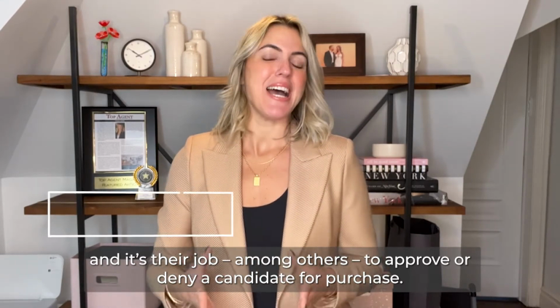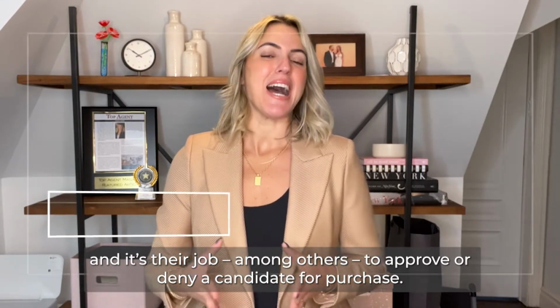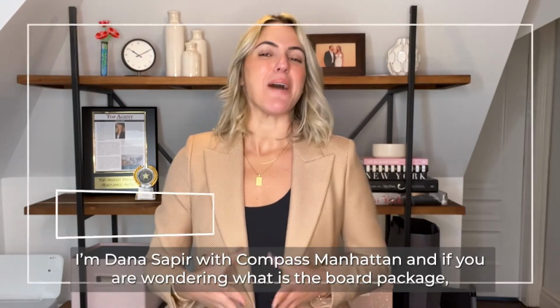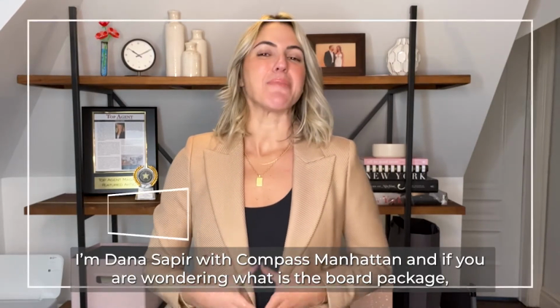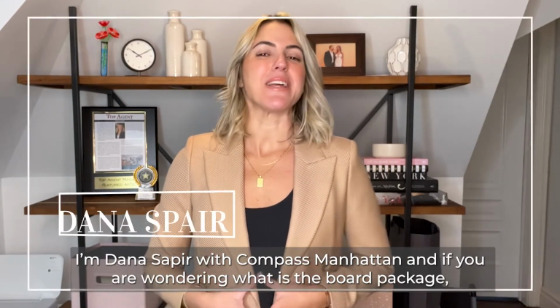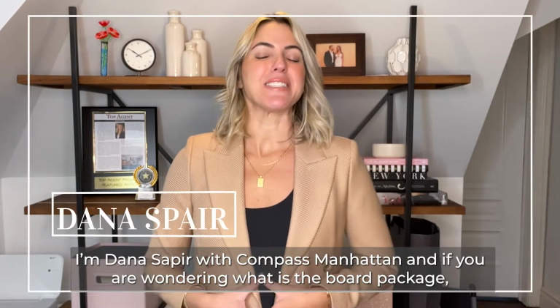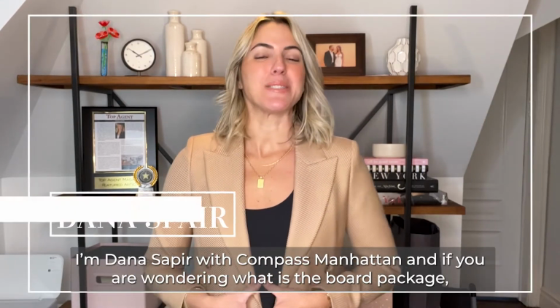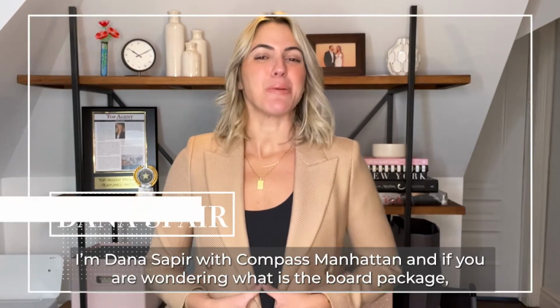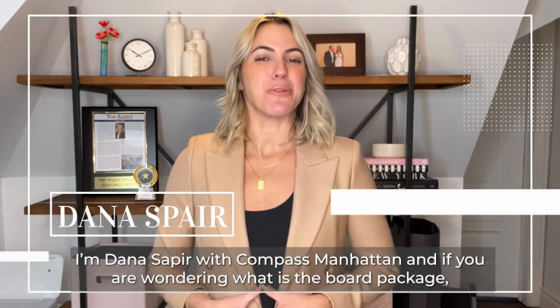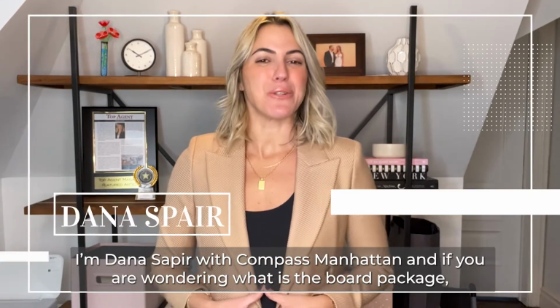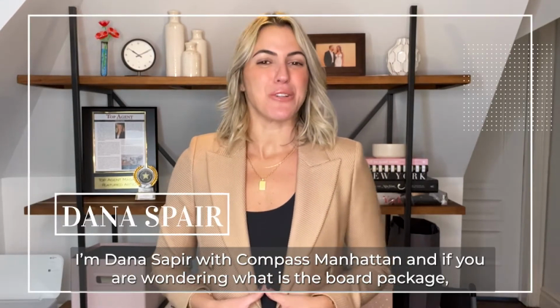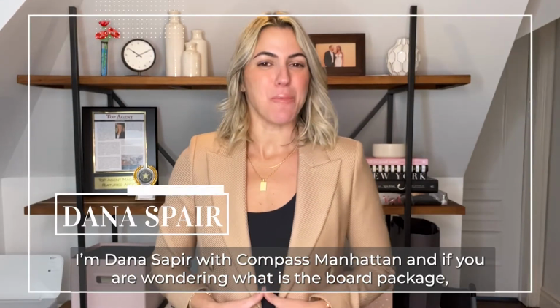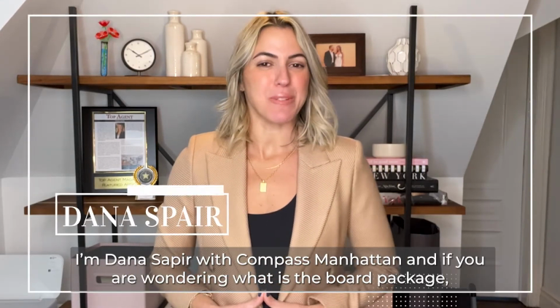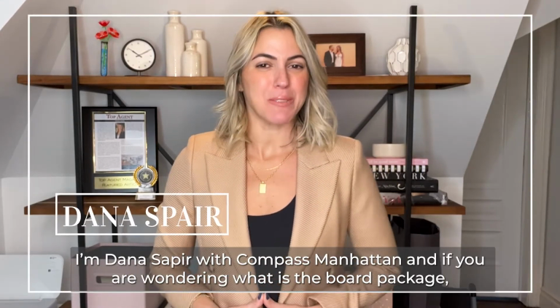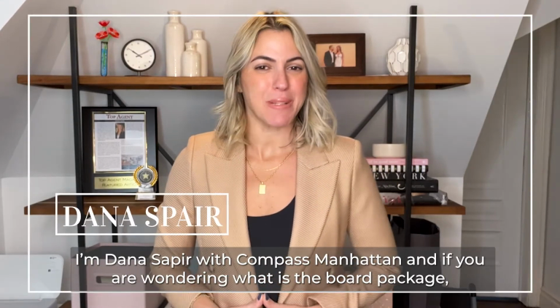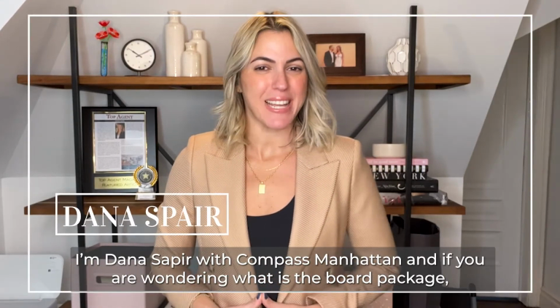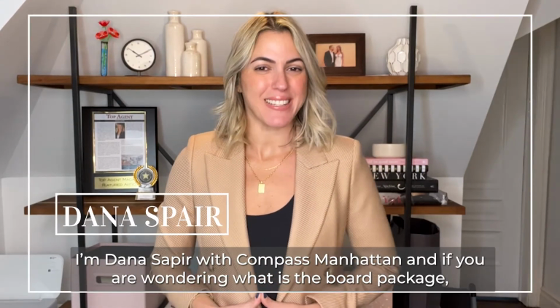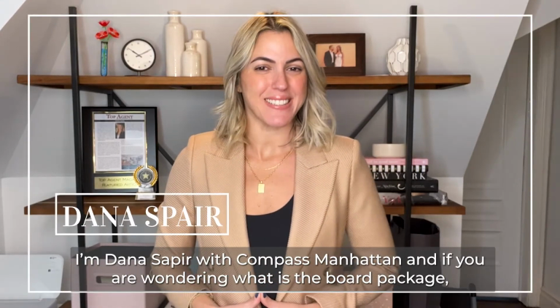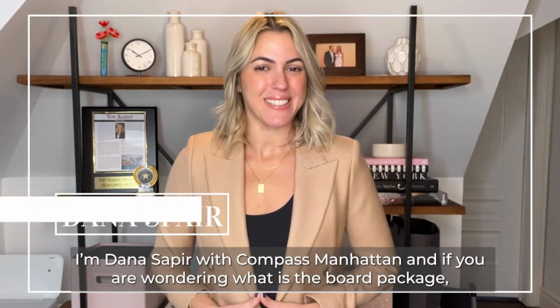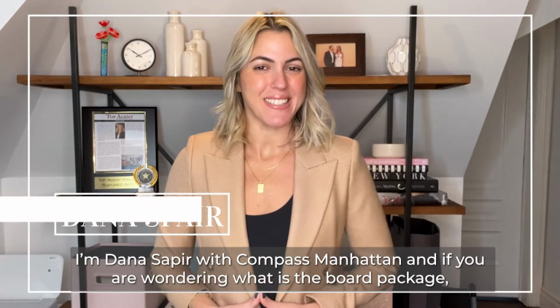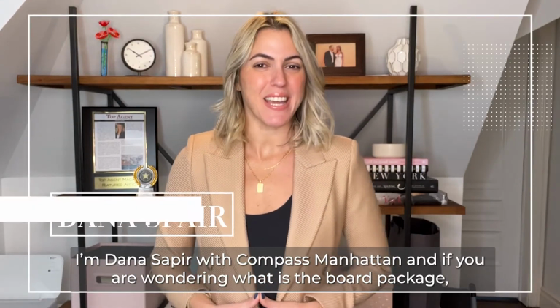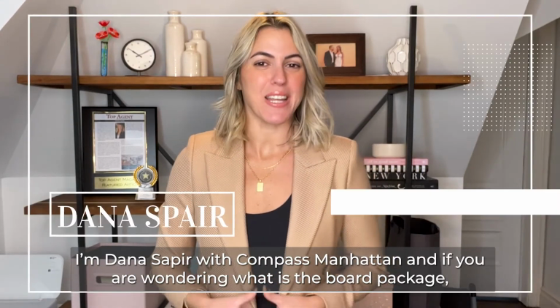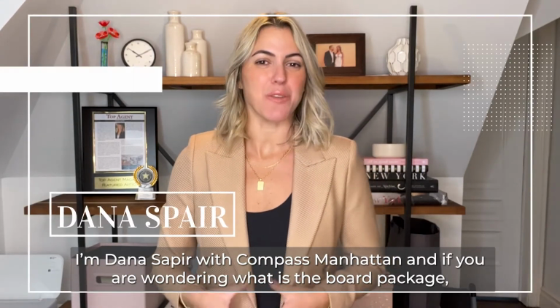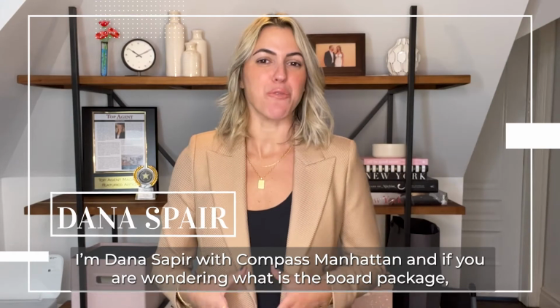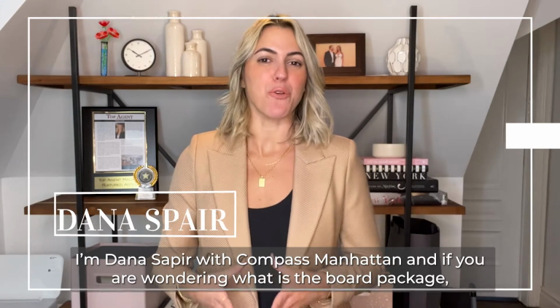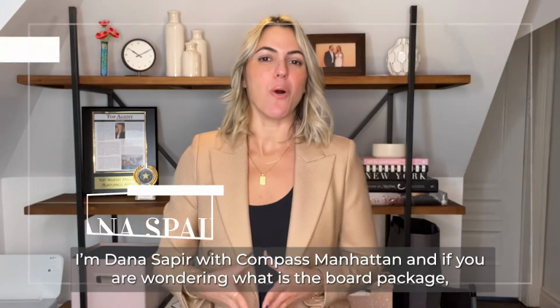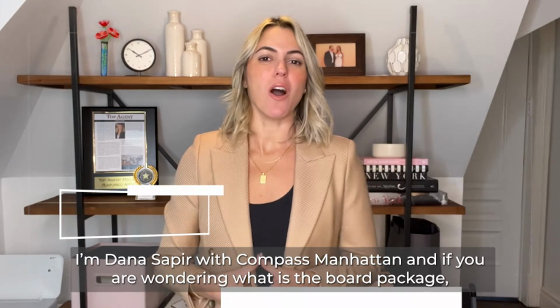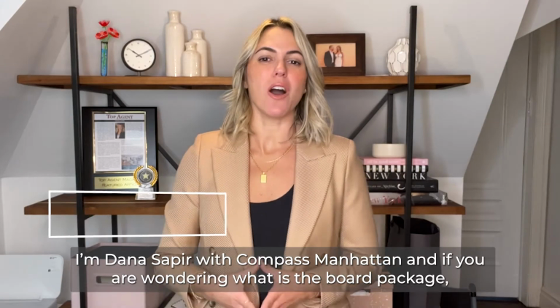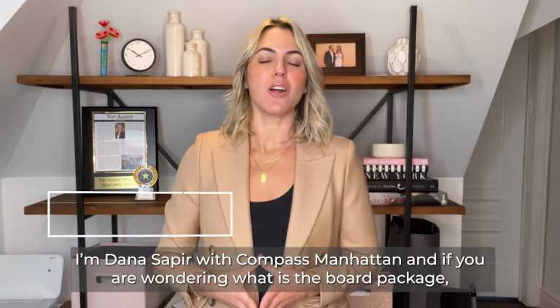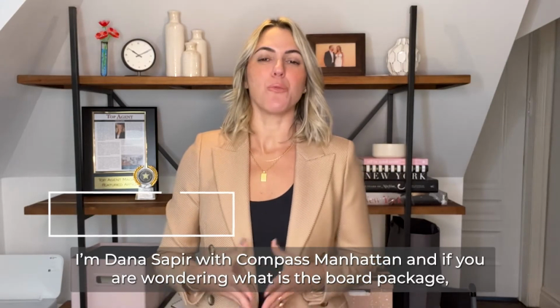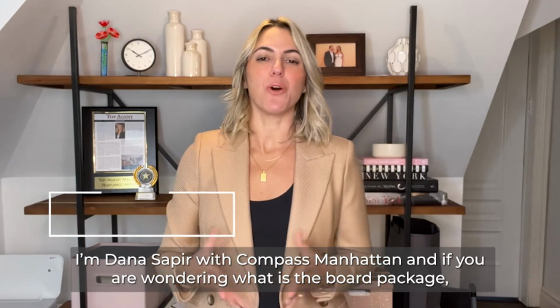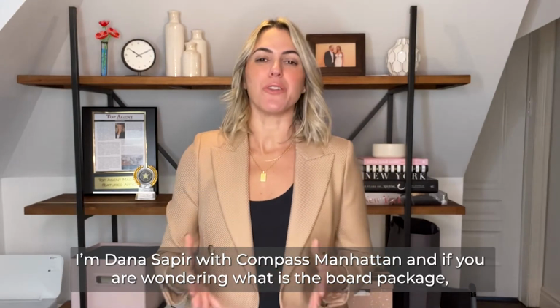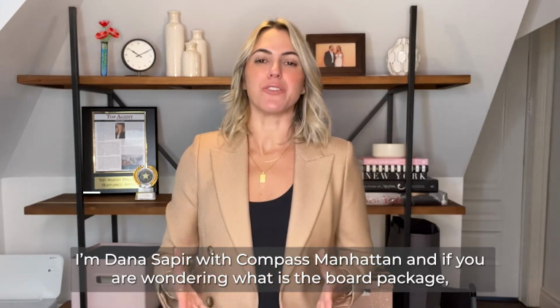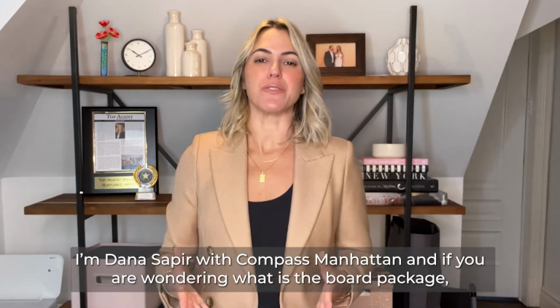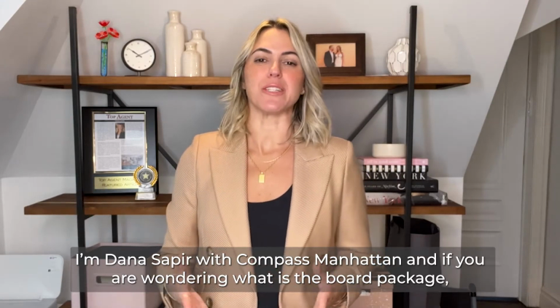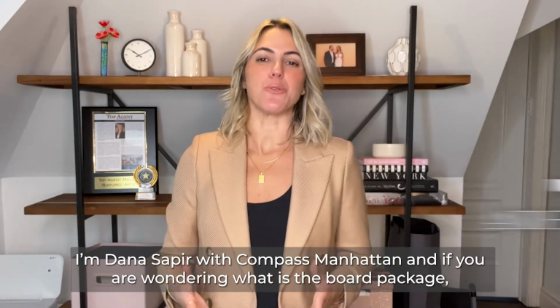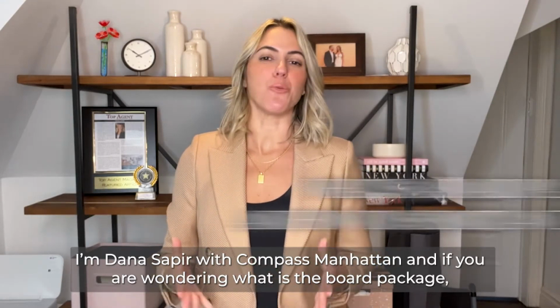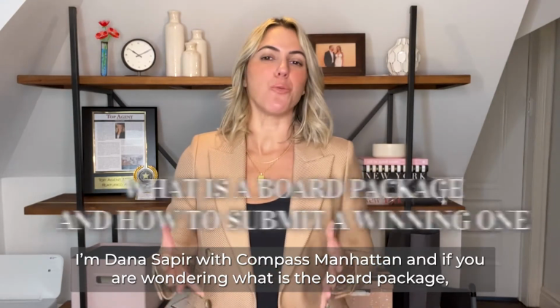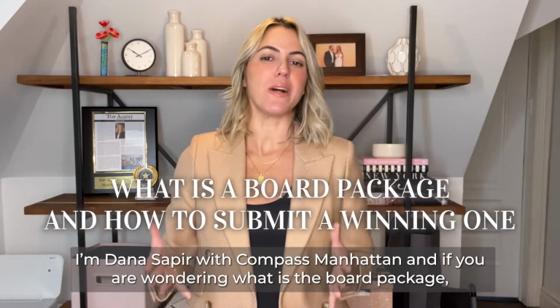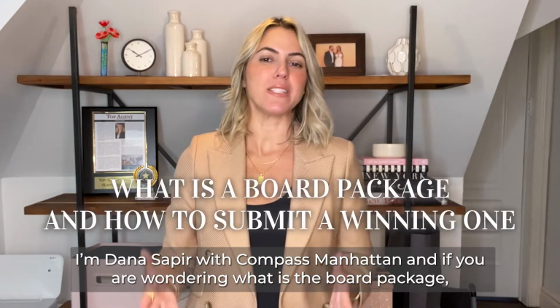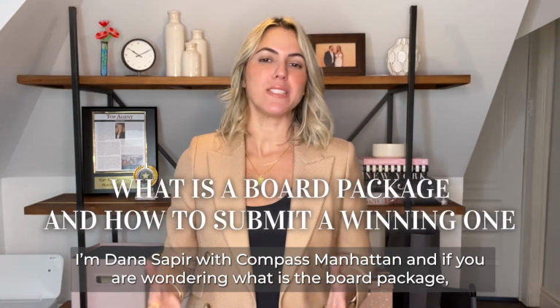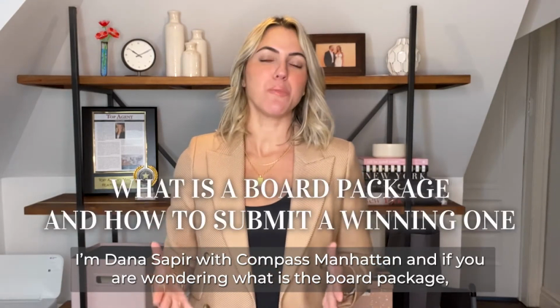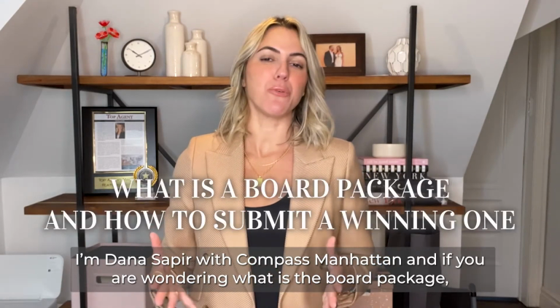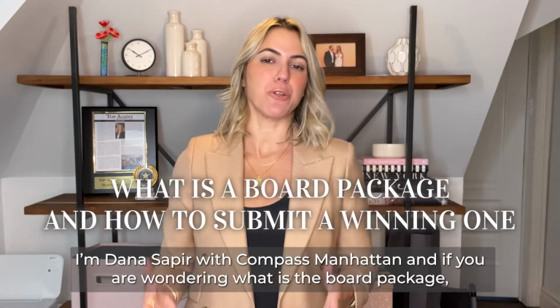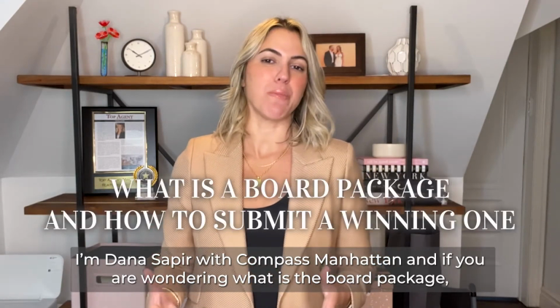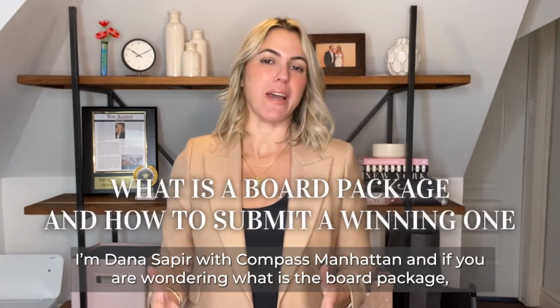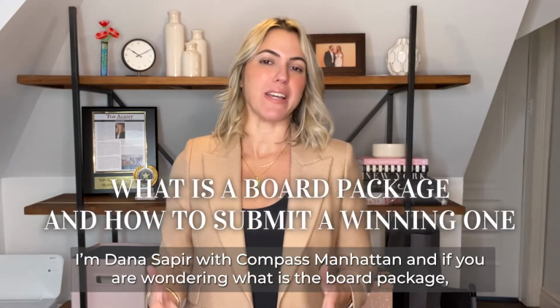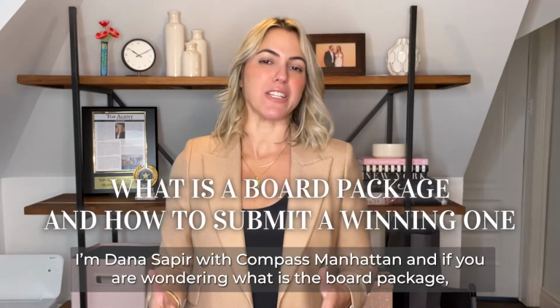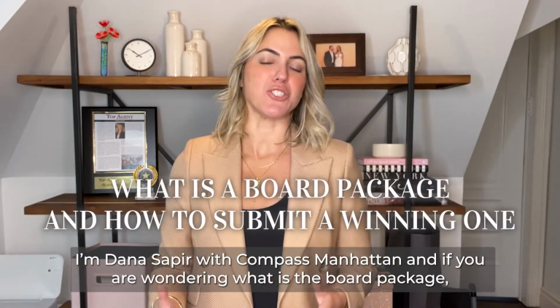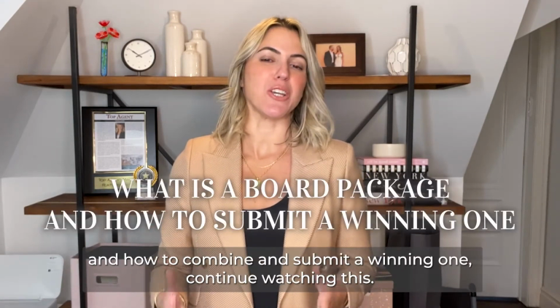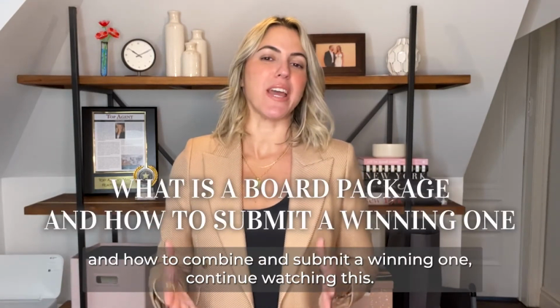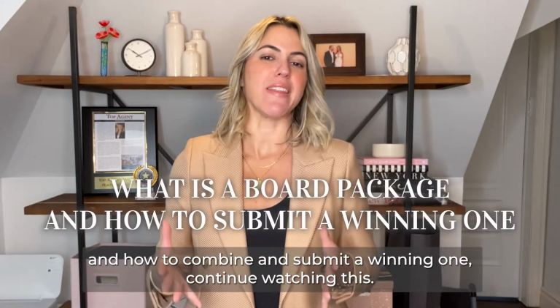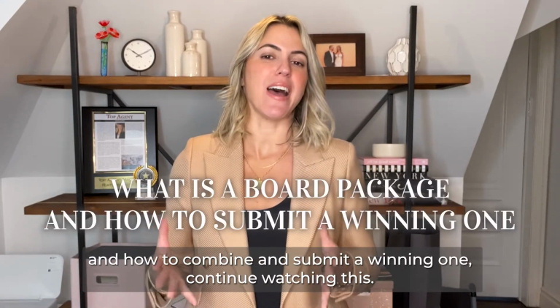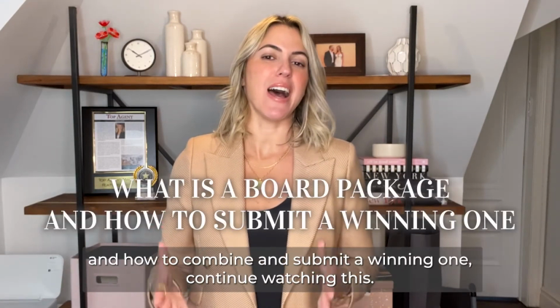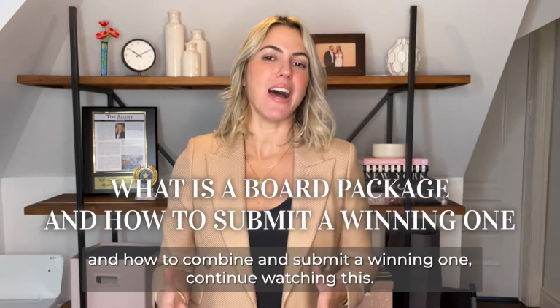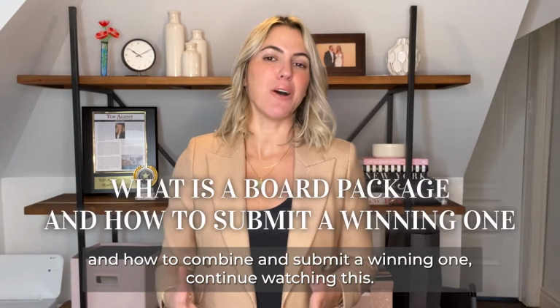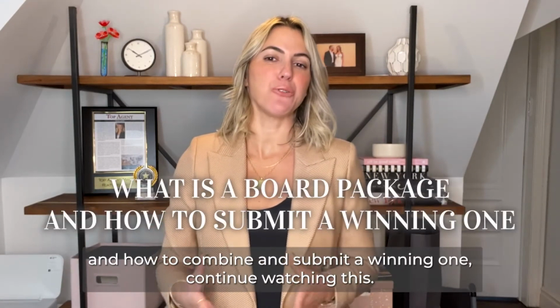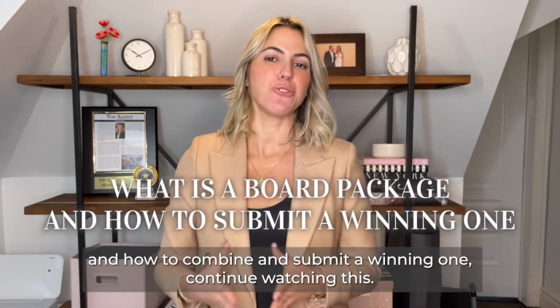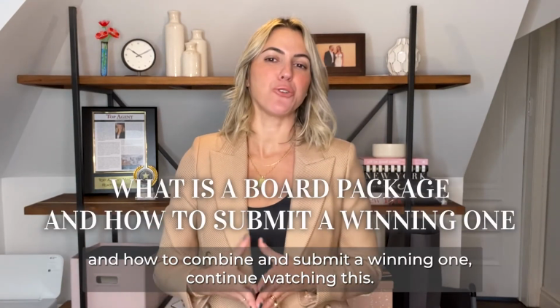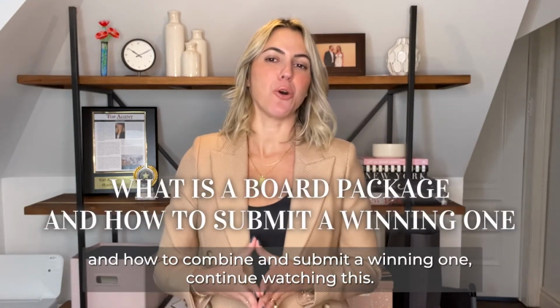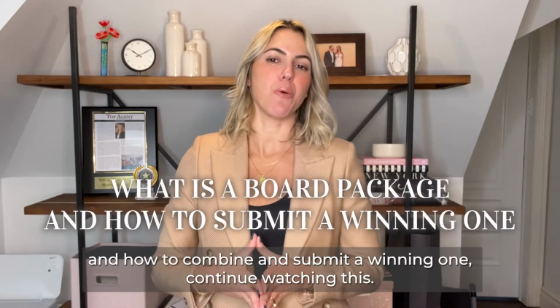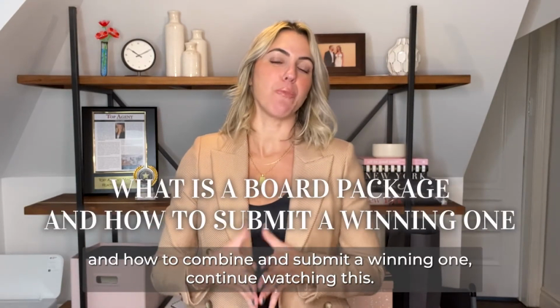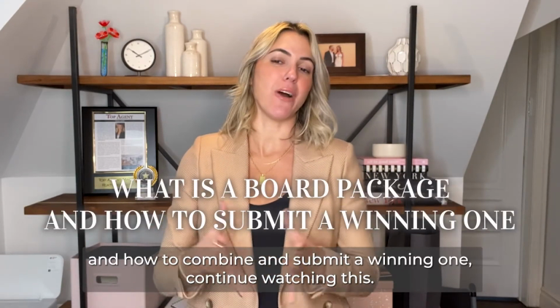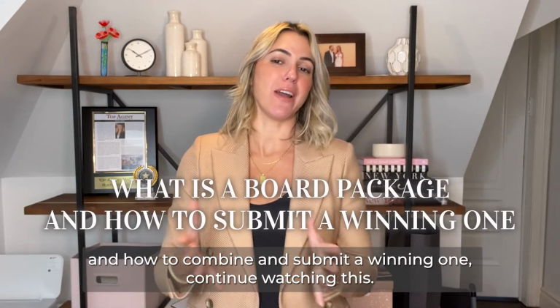I'm Dana Sapir with Compass Manhattan, and if you are wondering what is the board package and how to compile and submit a winning one, continue watching.